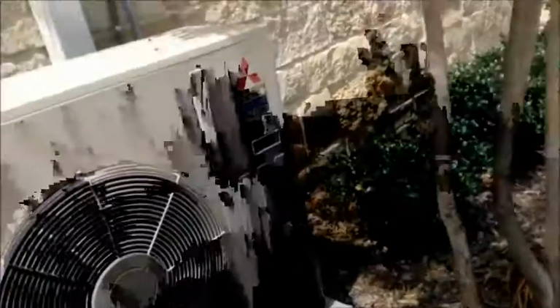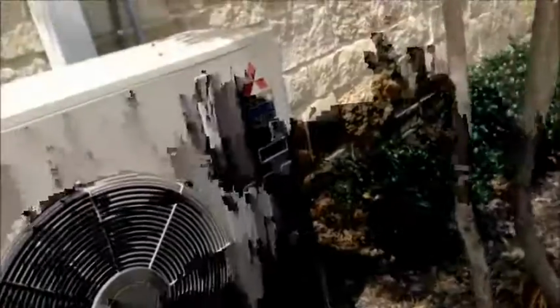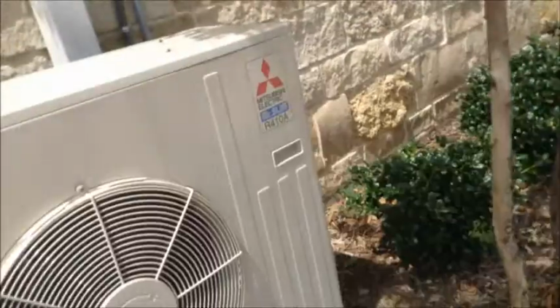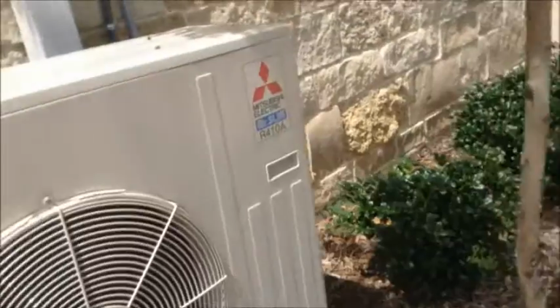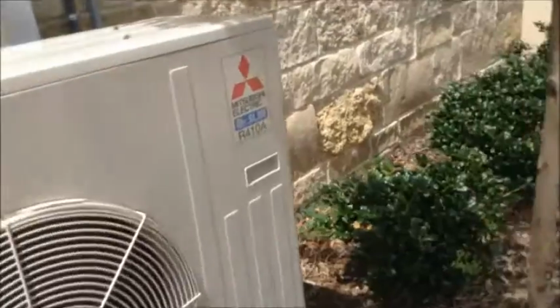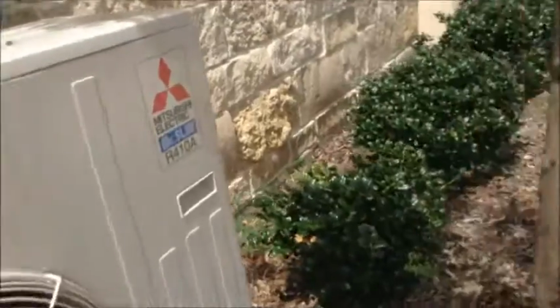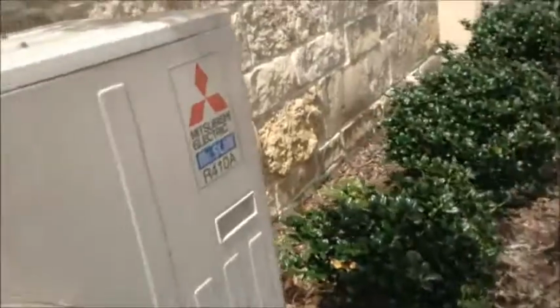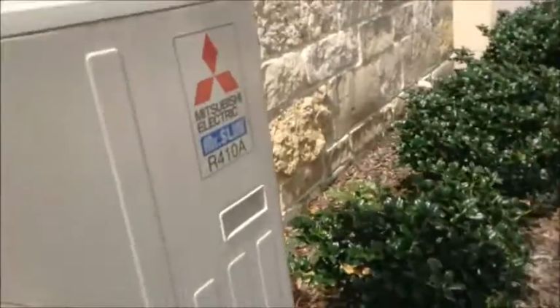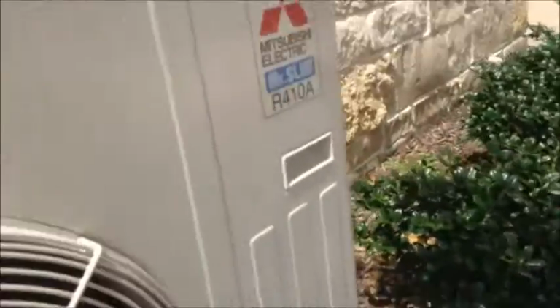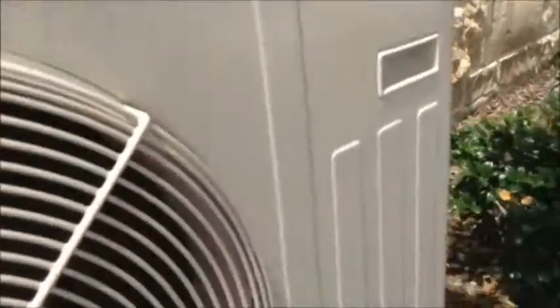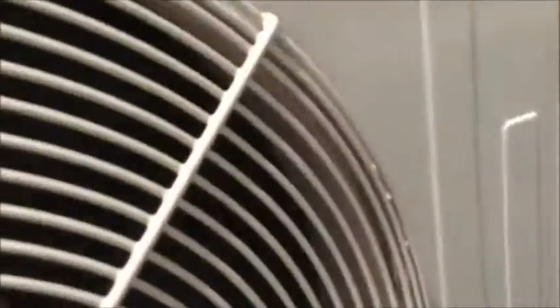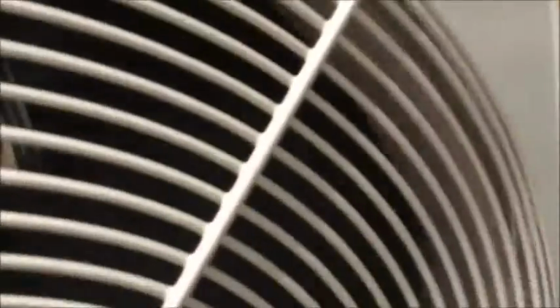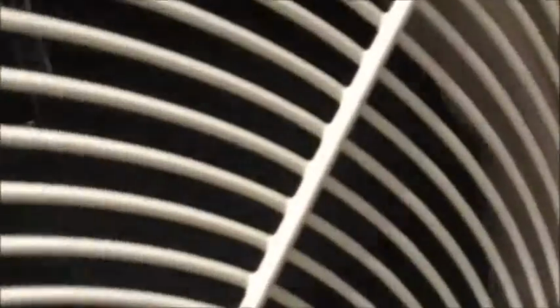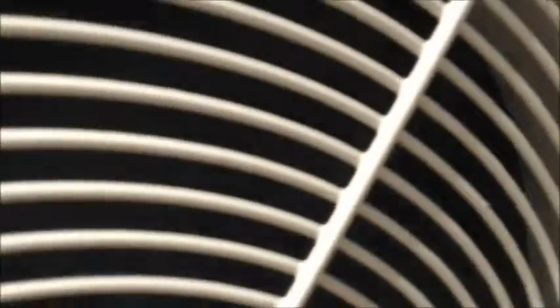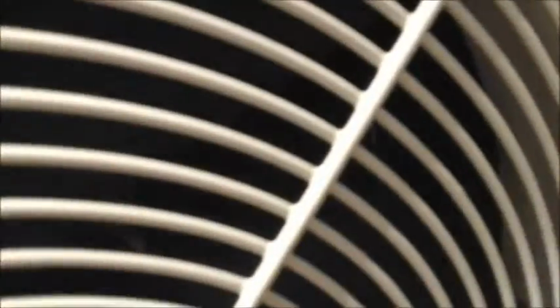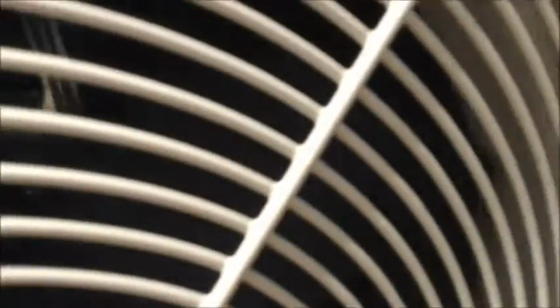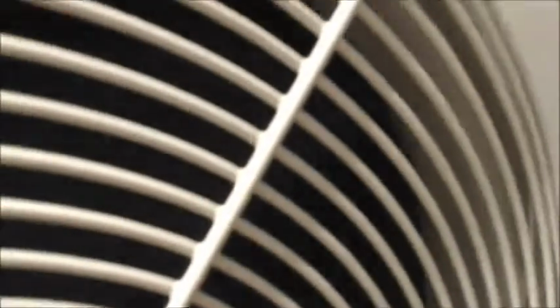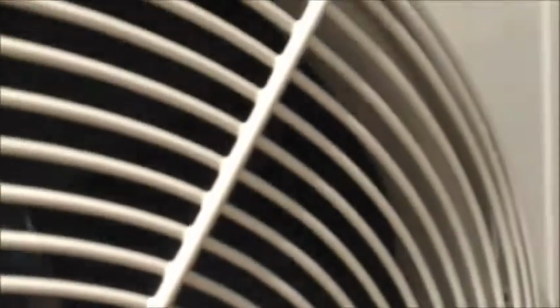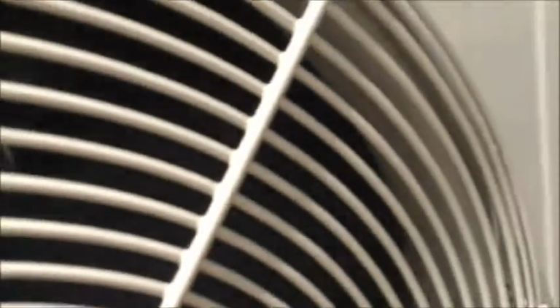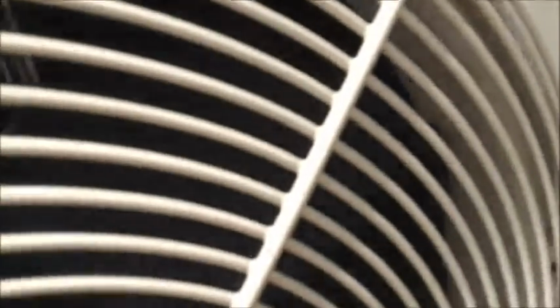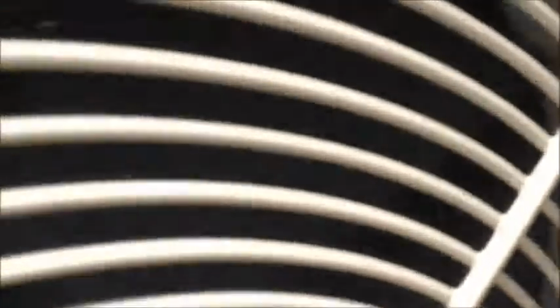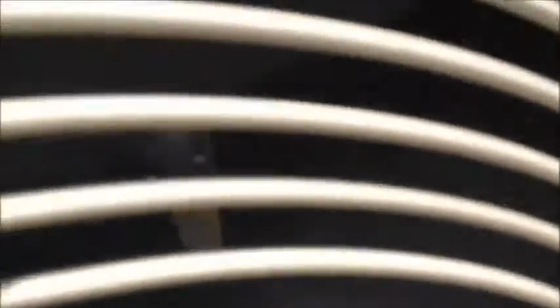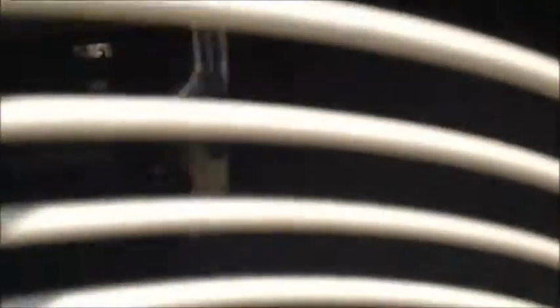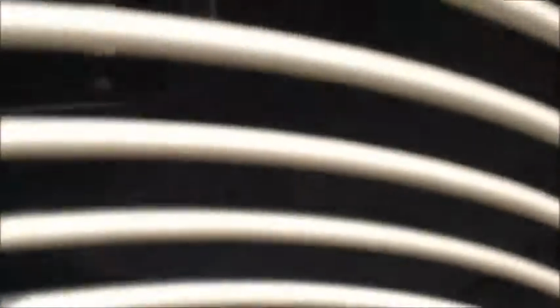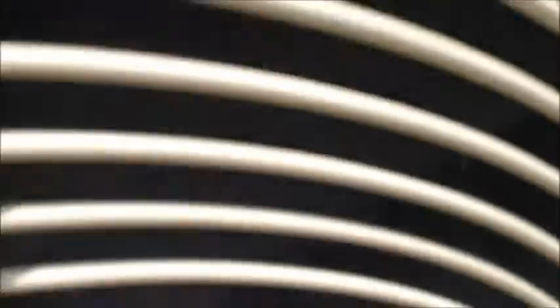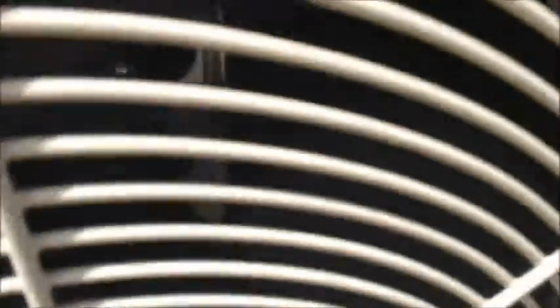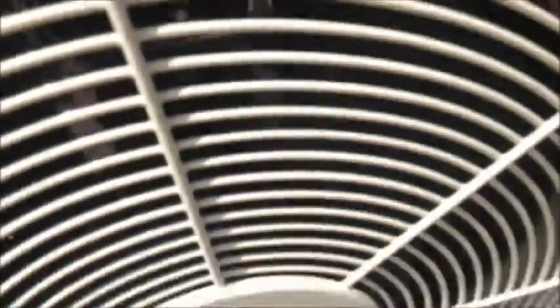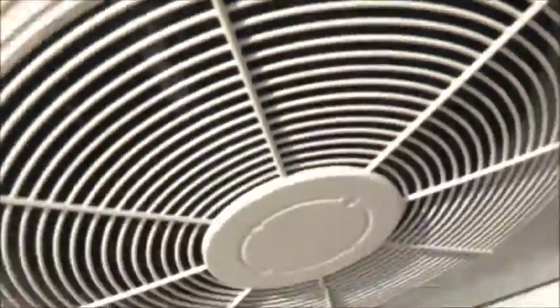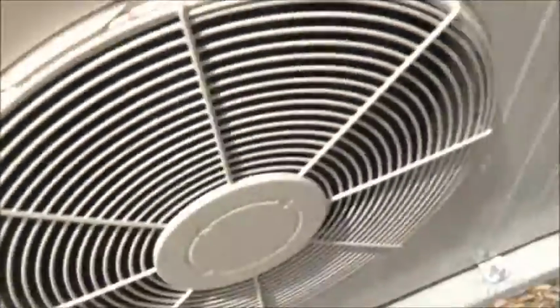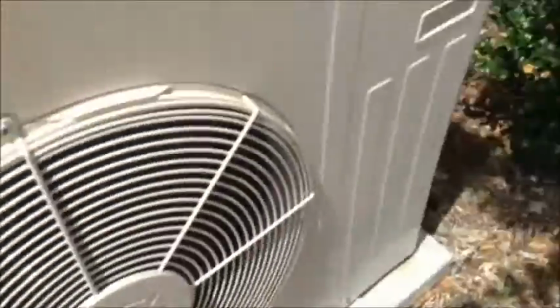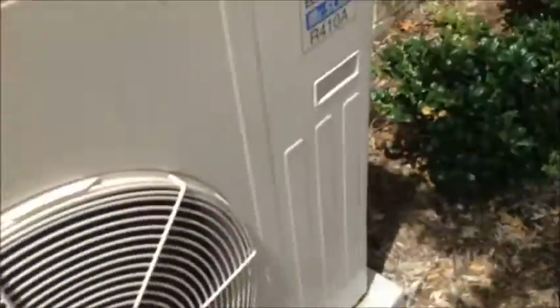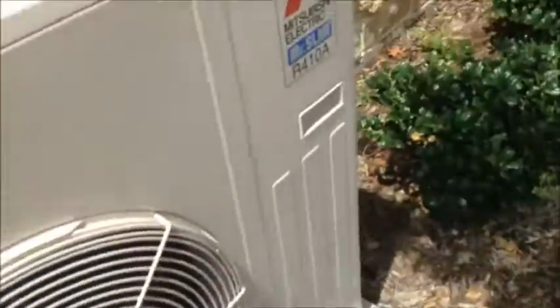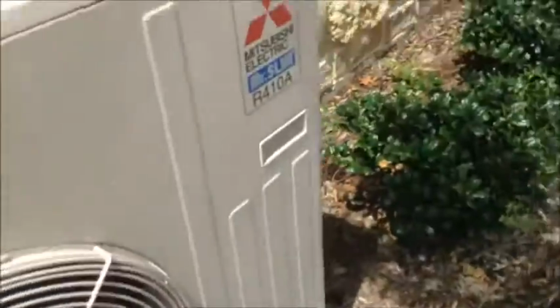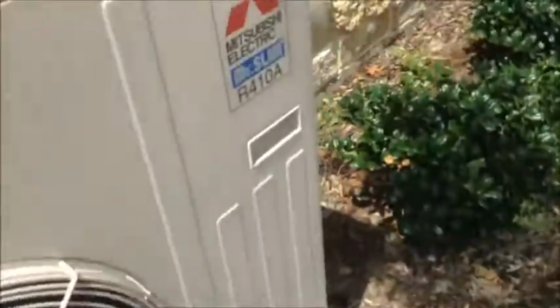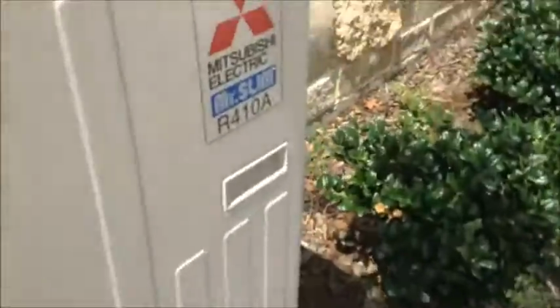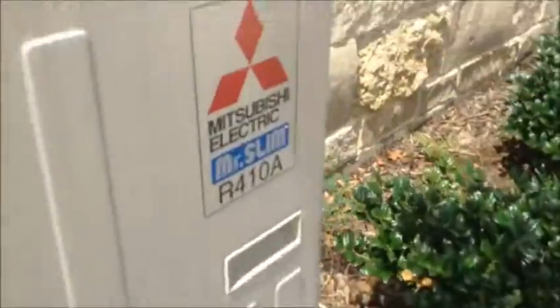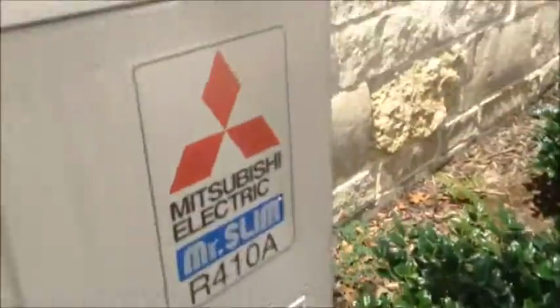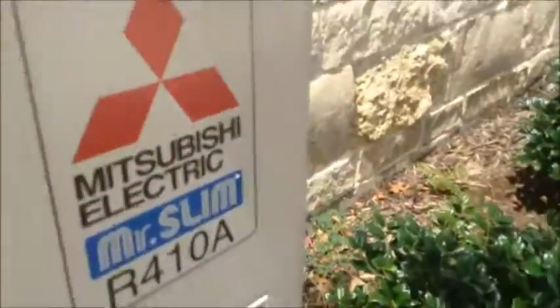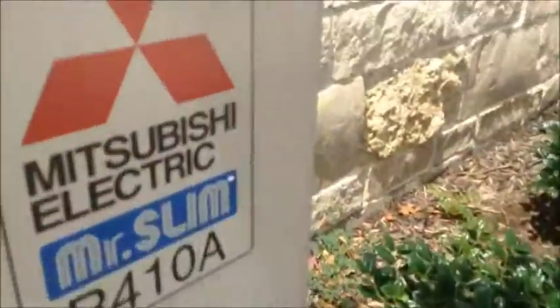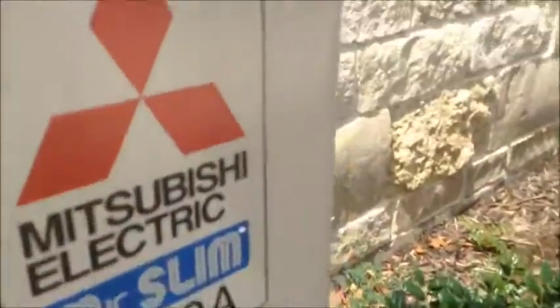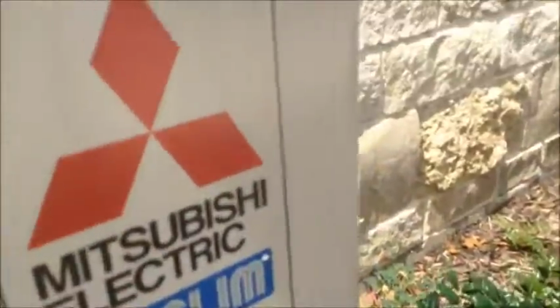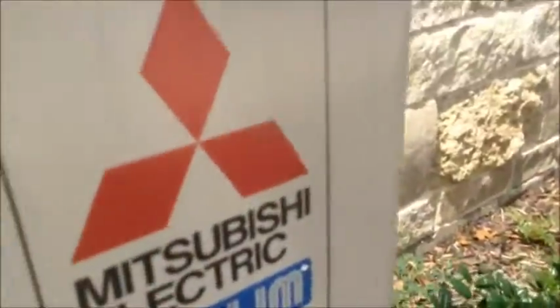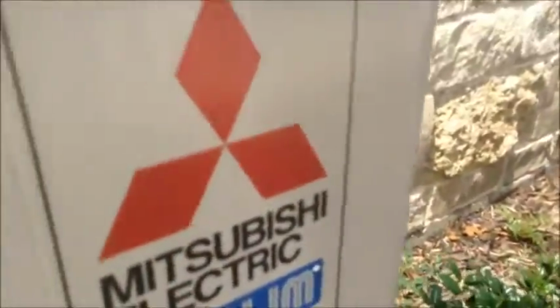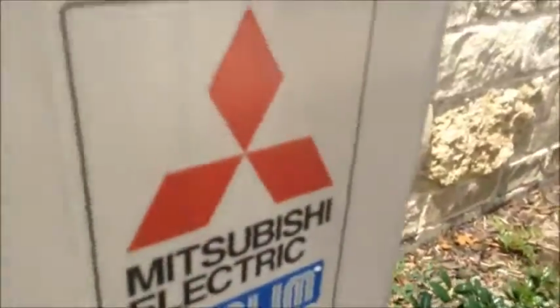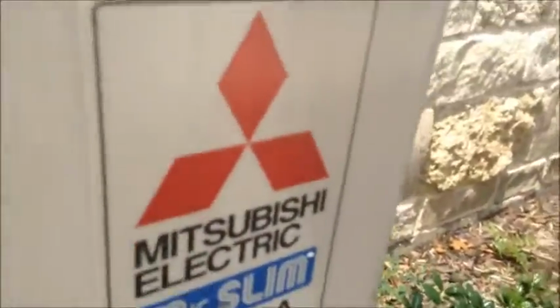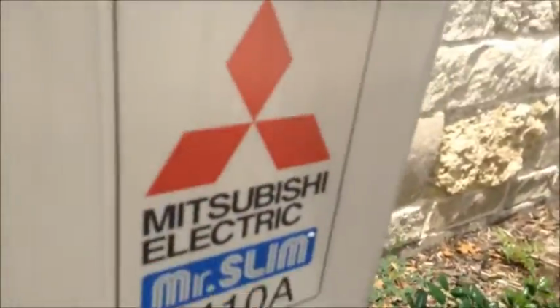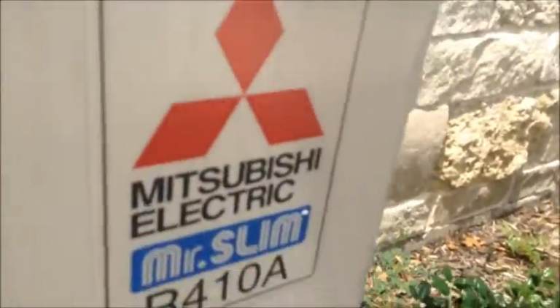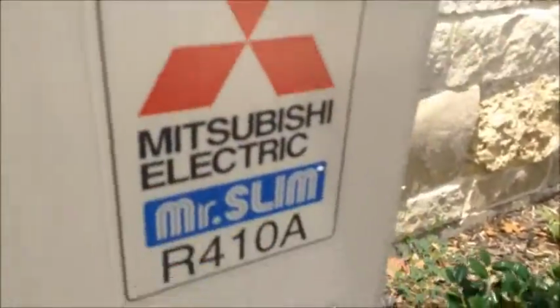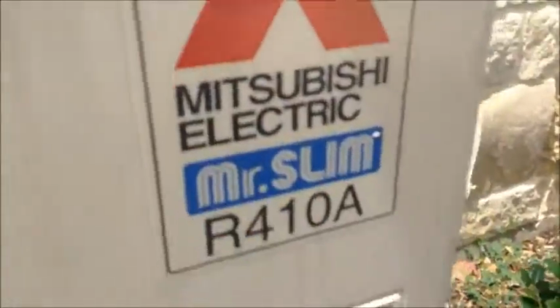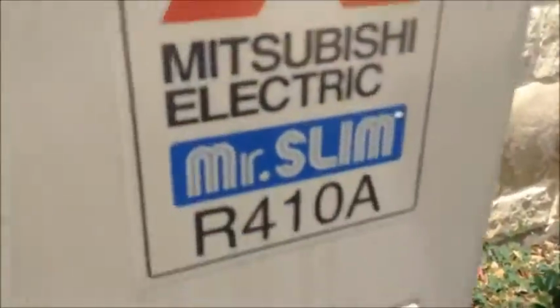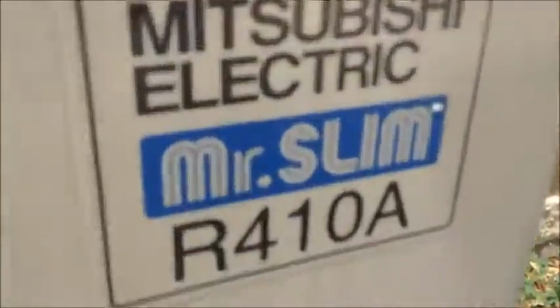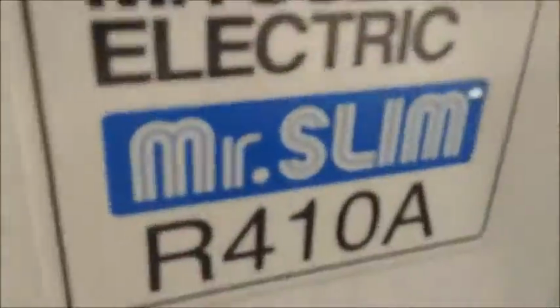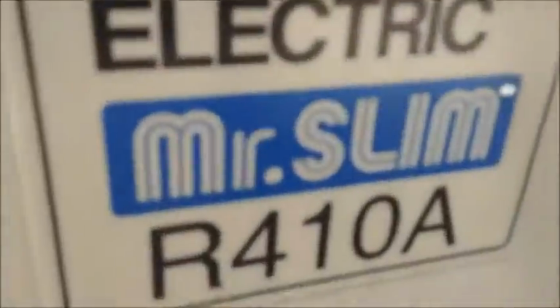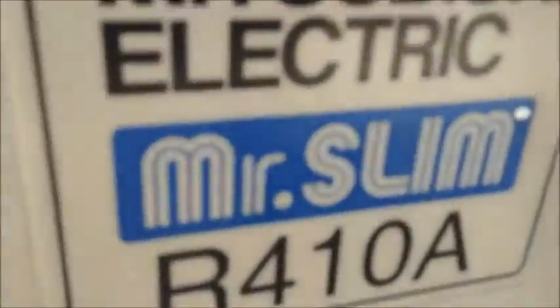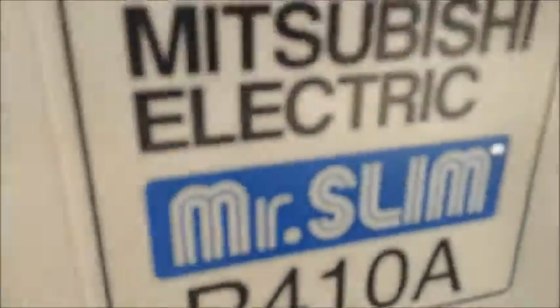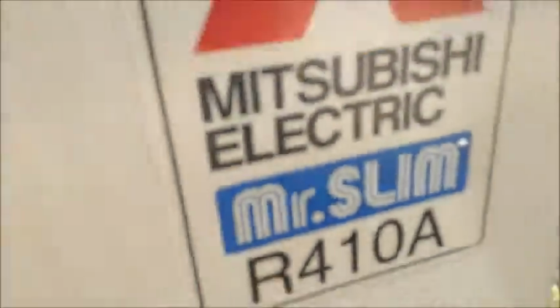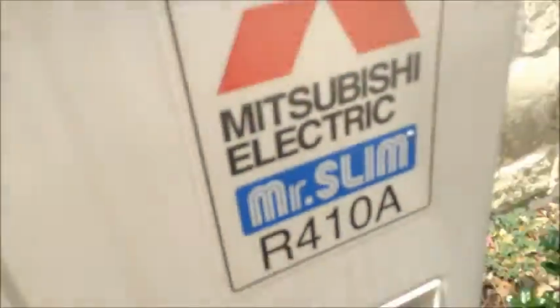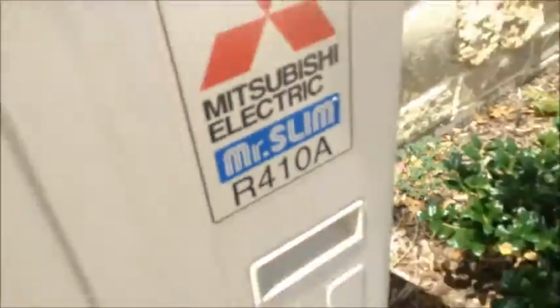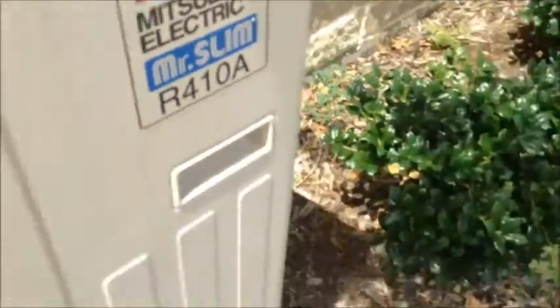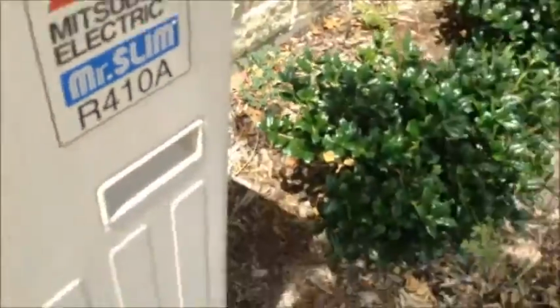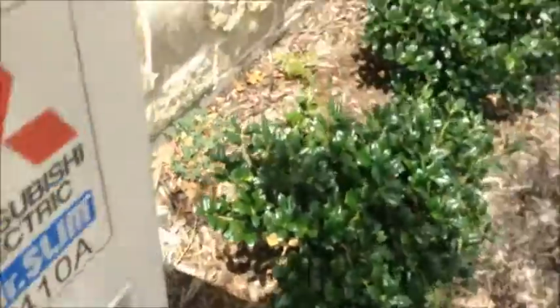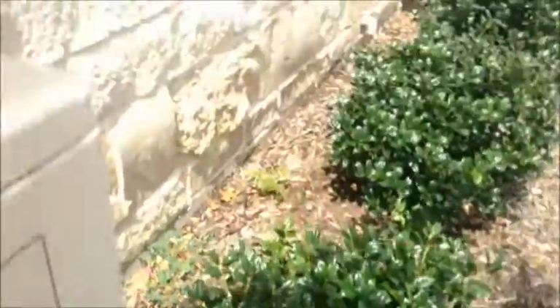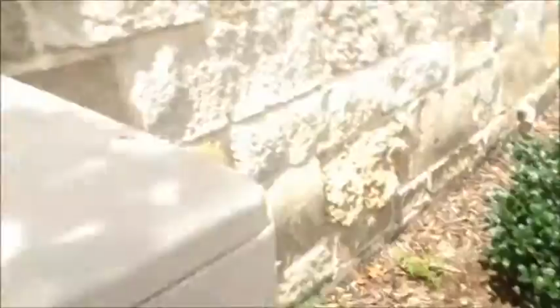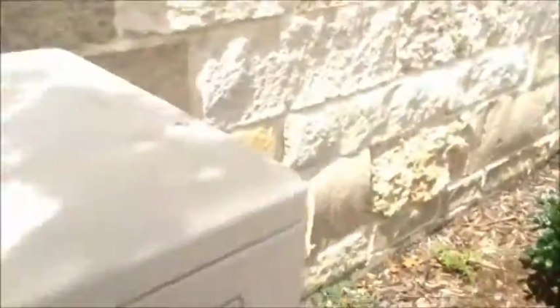Wow, man, this has got to be the quietest air conditioner. Mitsubishi Mr. Slim, R410A.